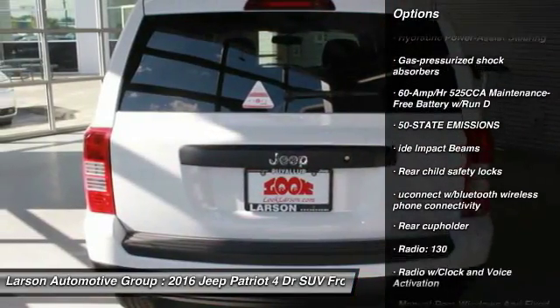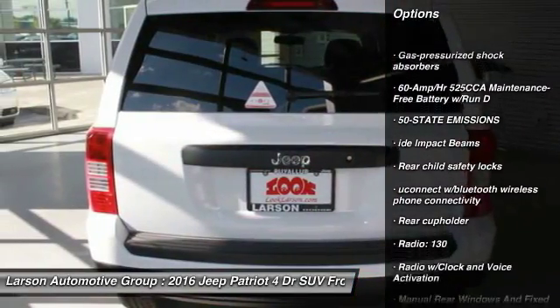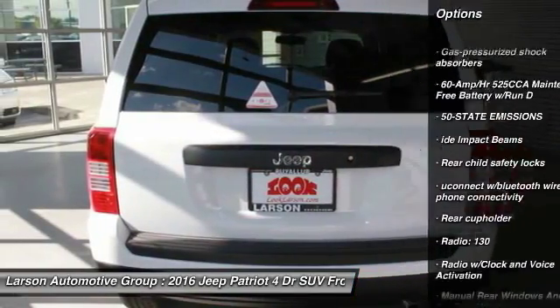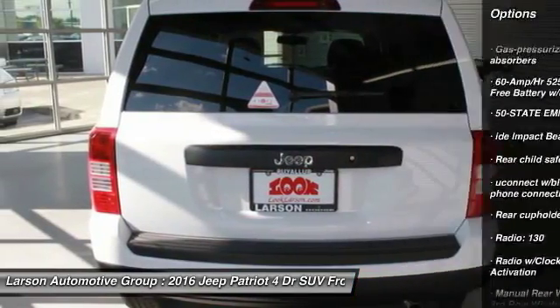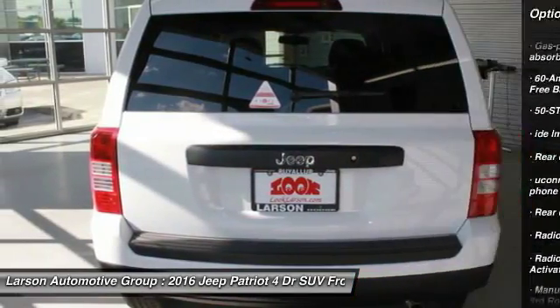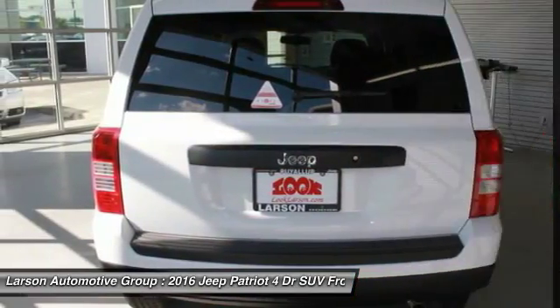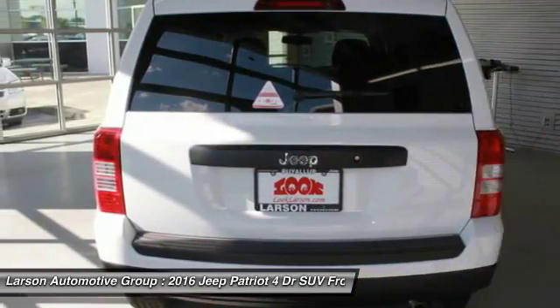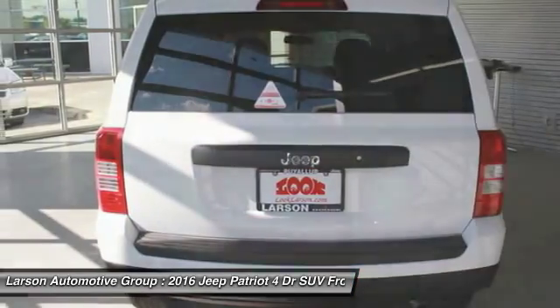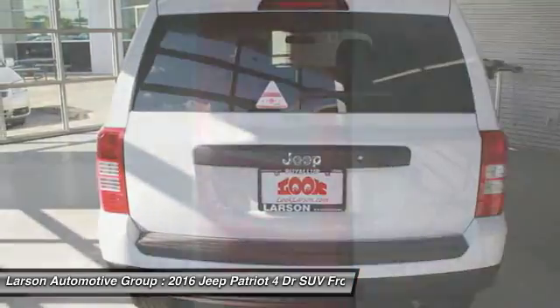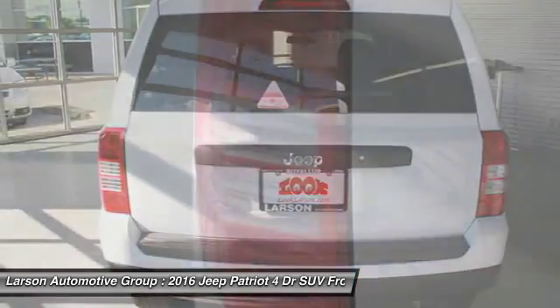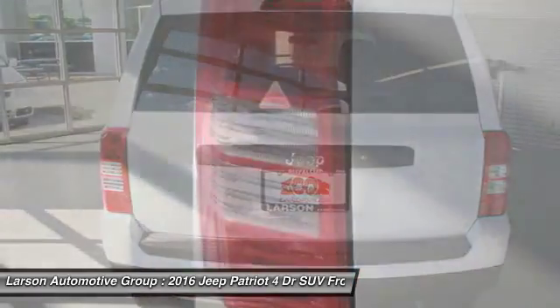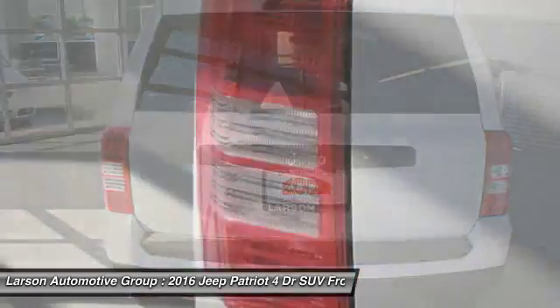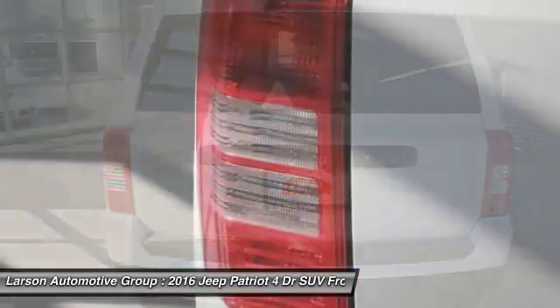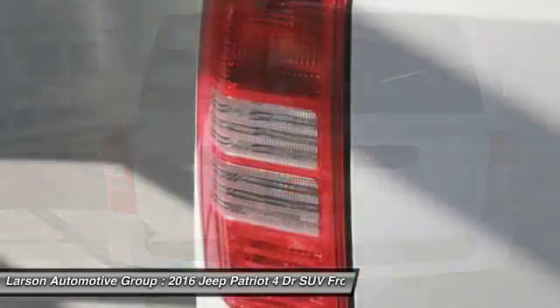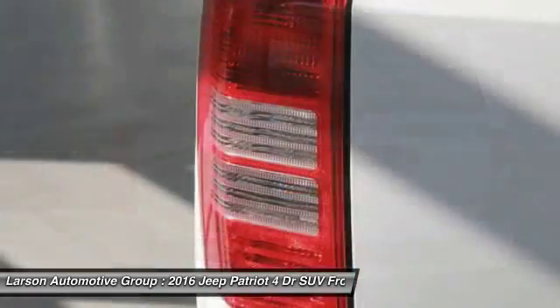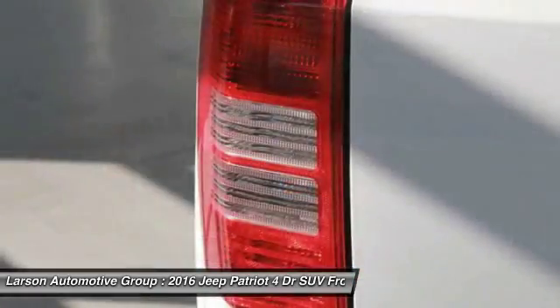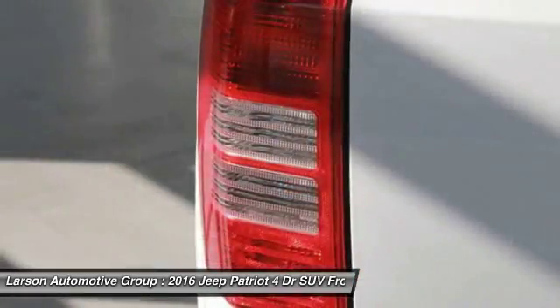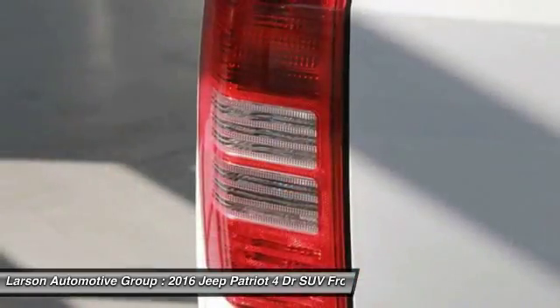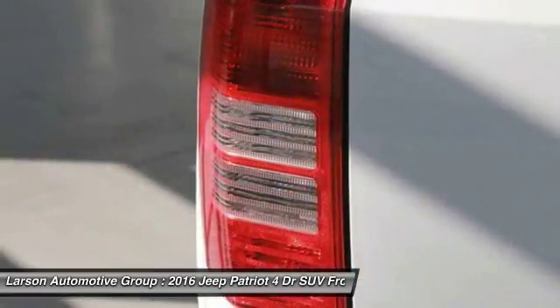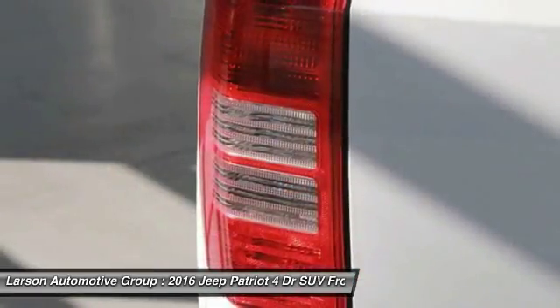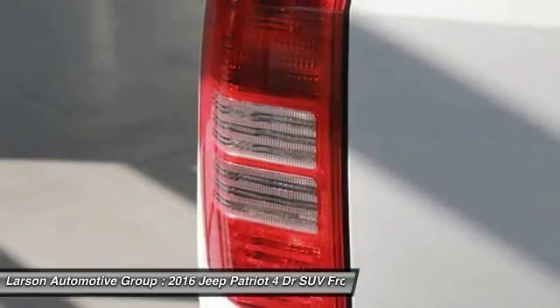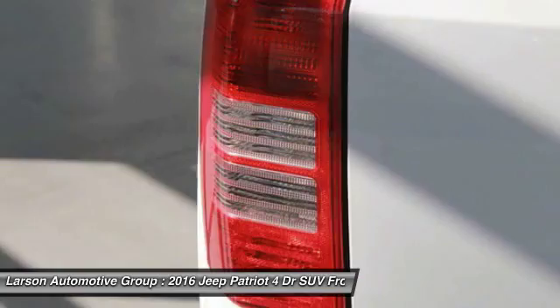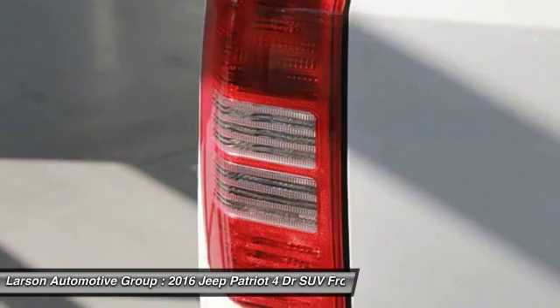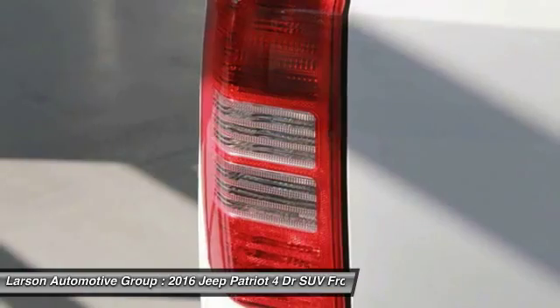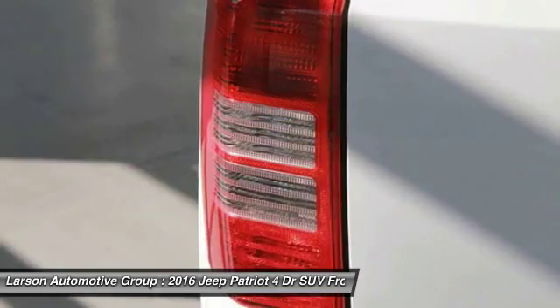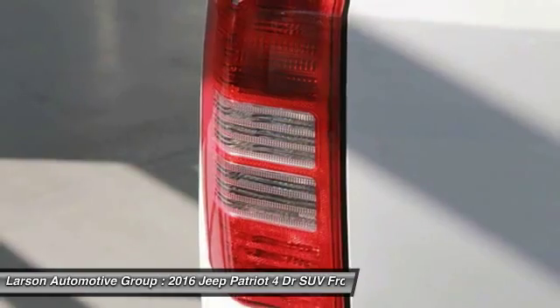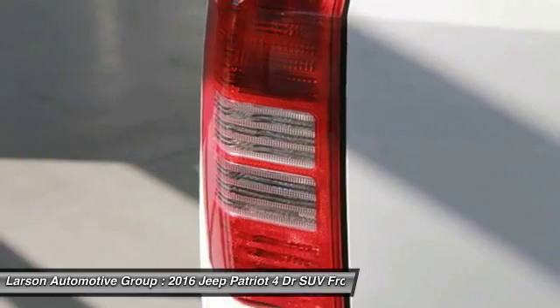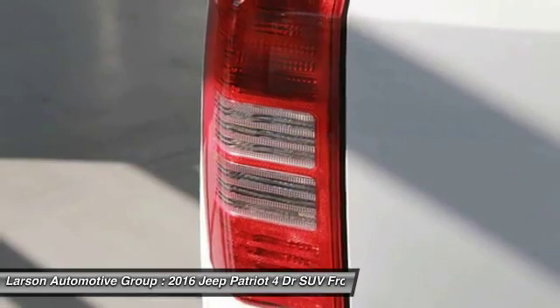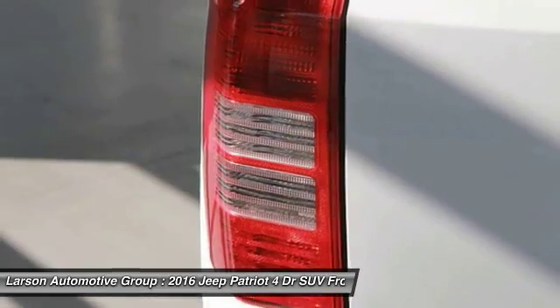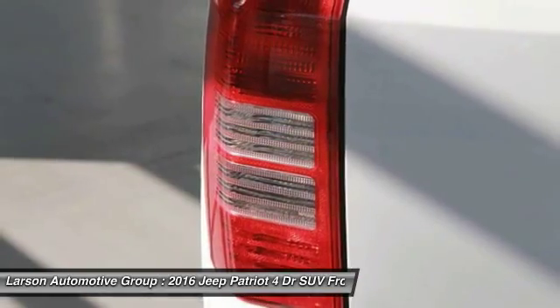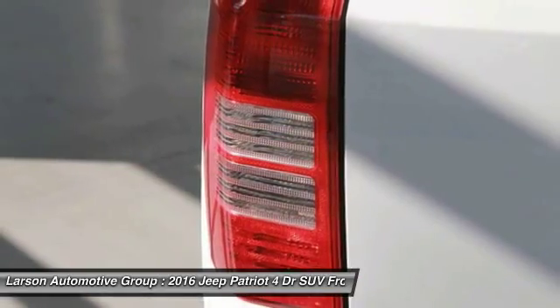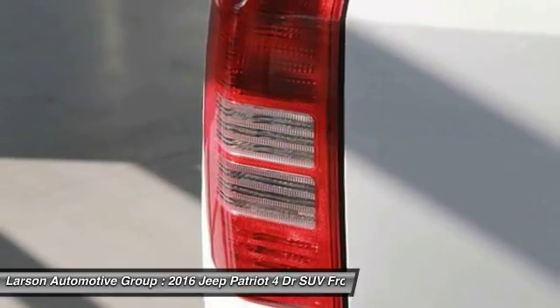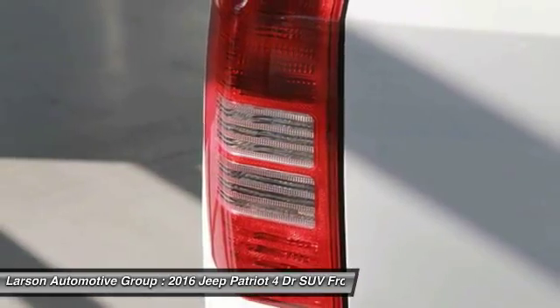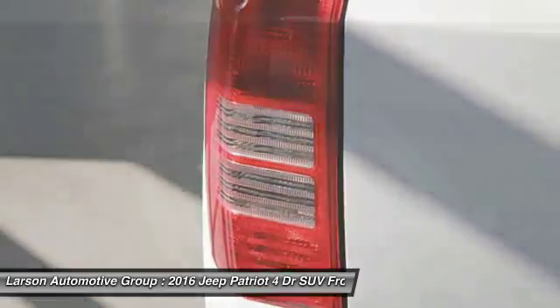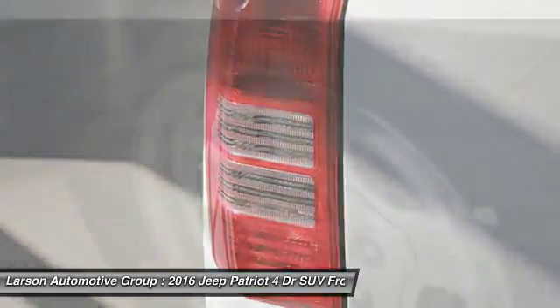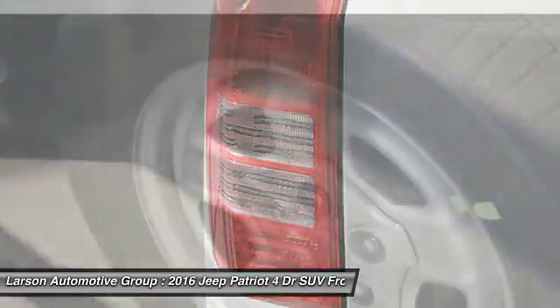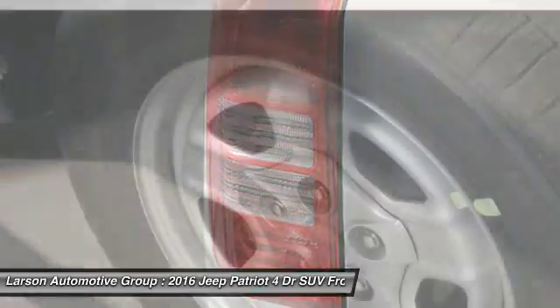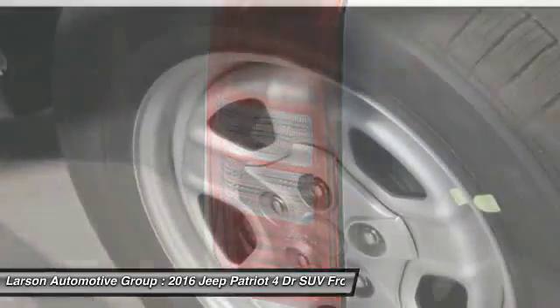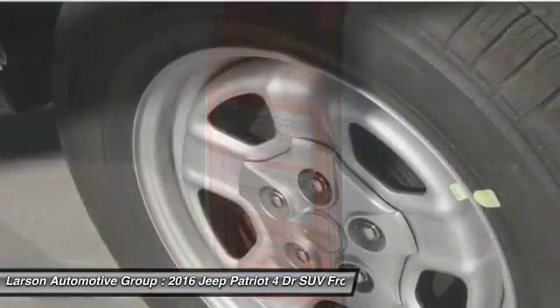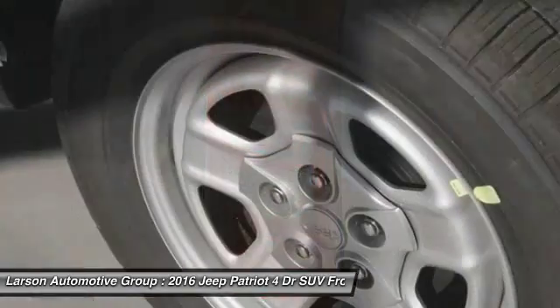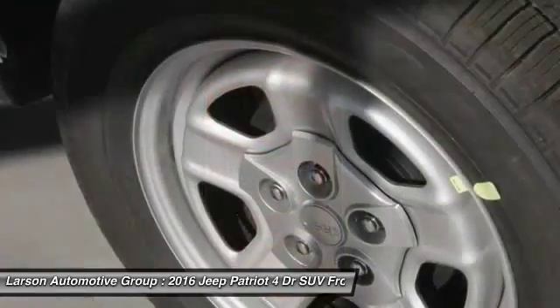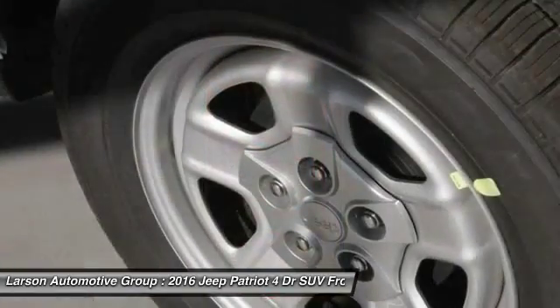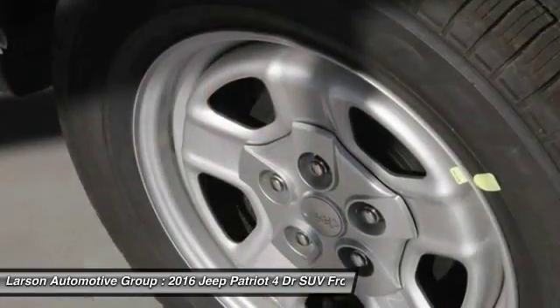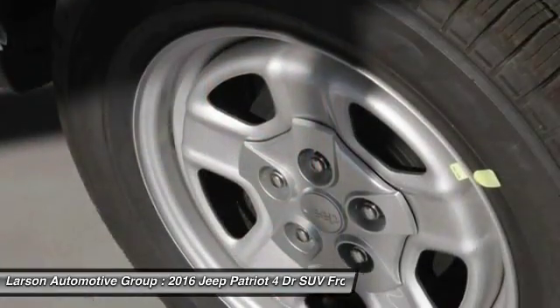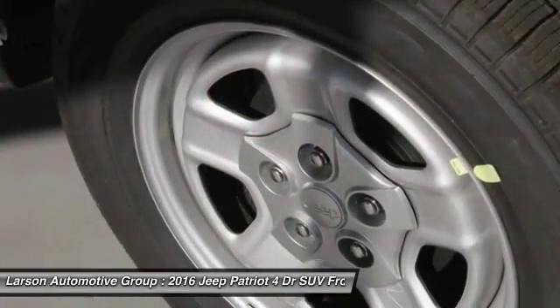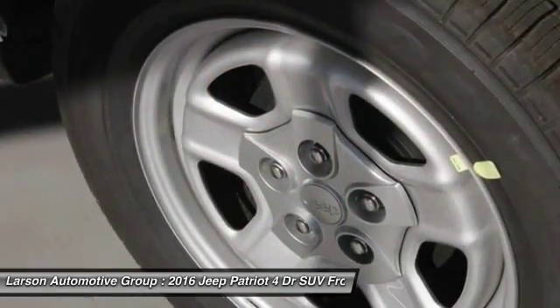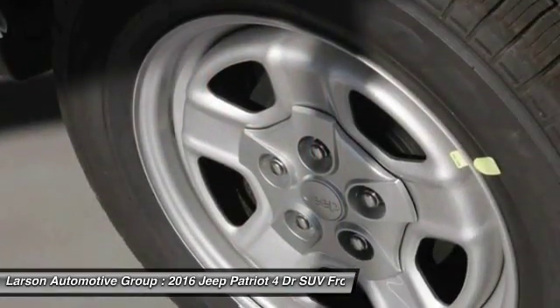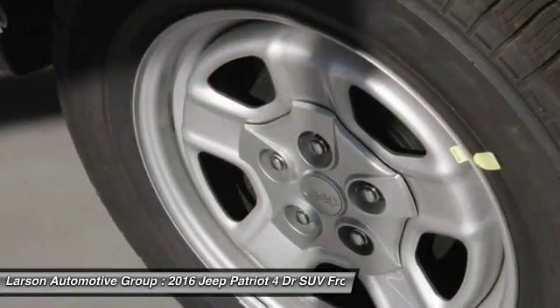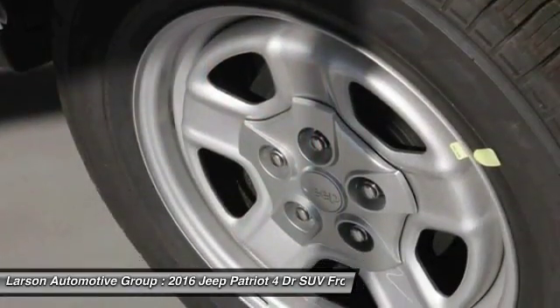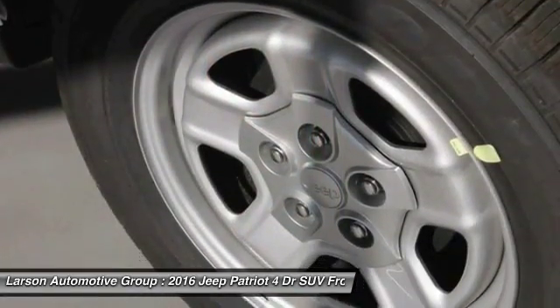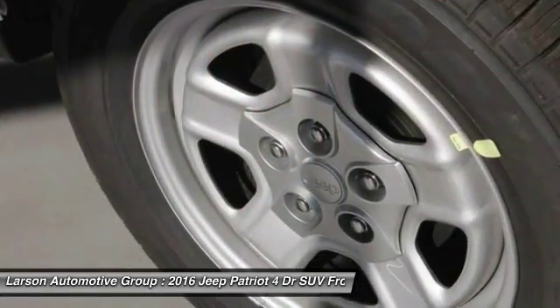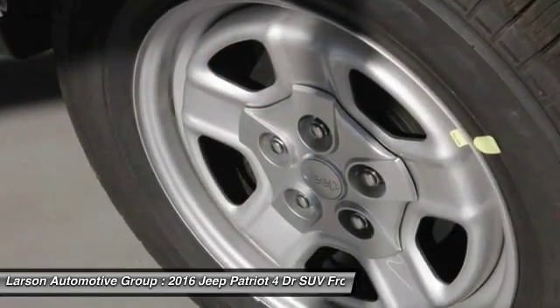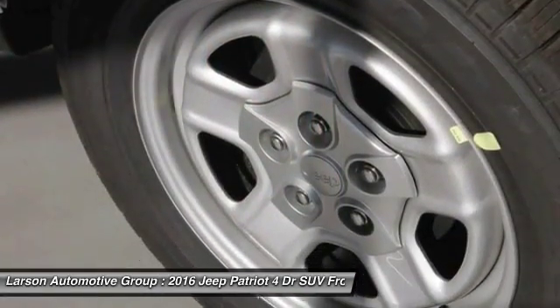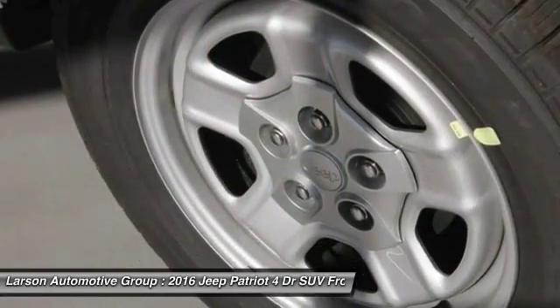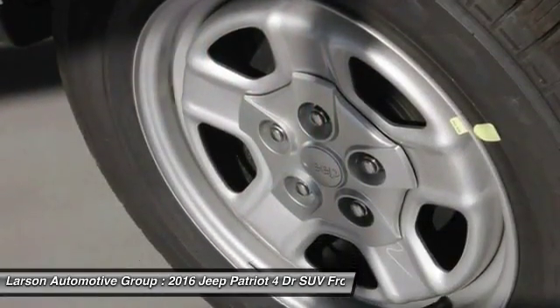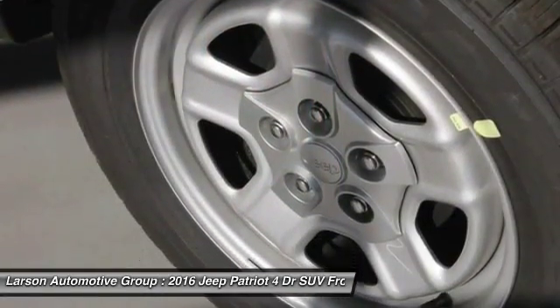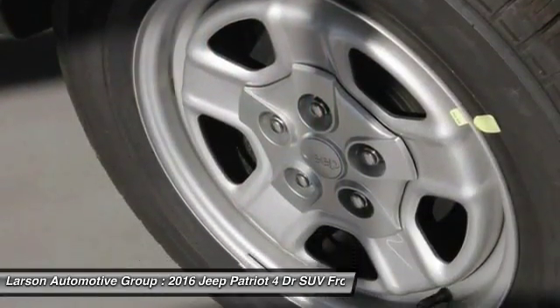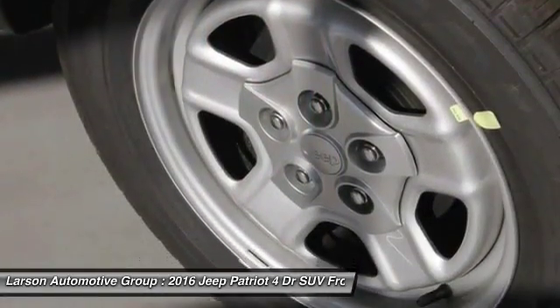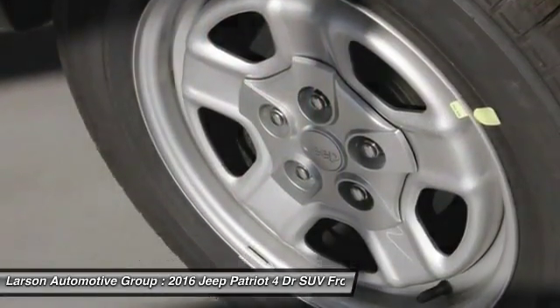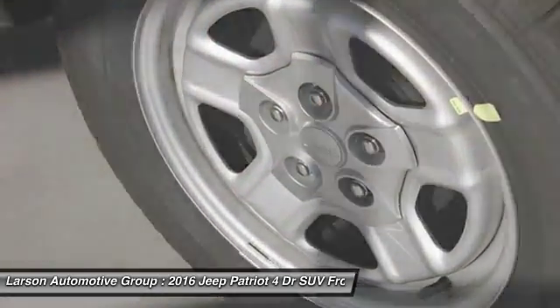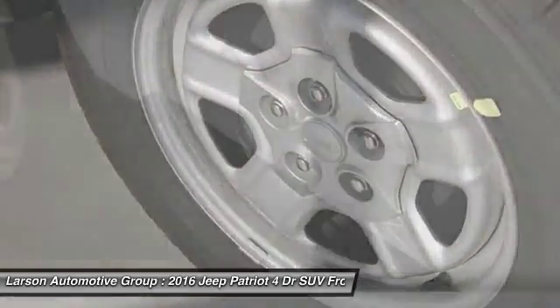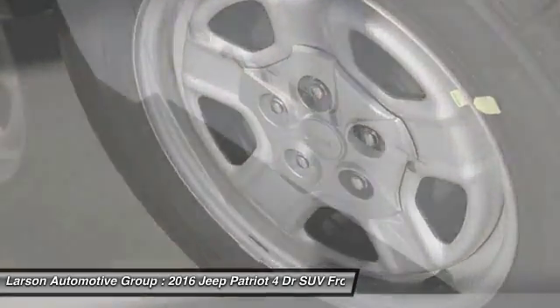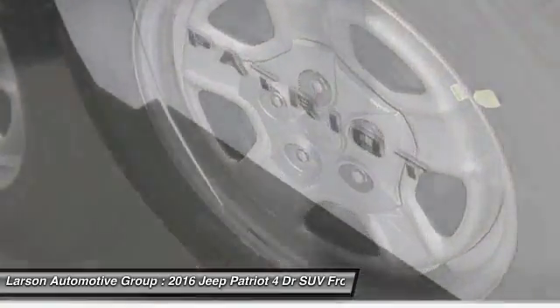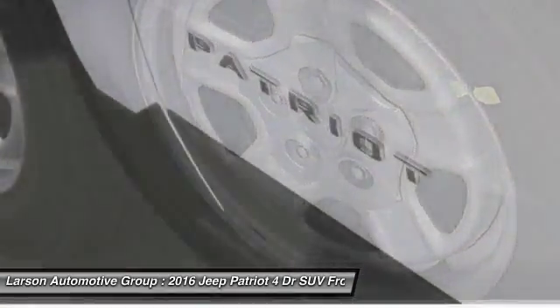Tilt steering wheel, tinted glass, black door handles, four-piece floor mat set, low tire pressure warning.